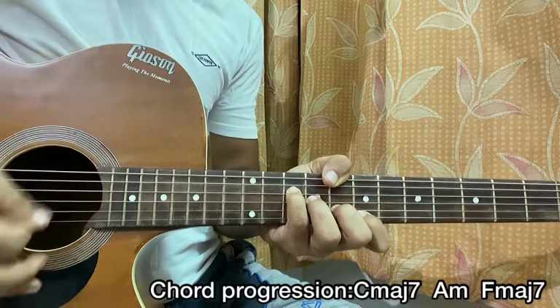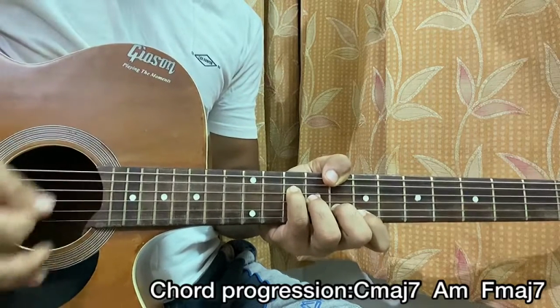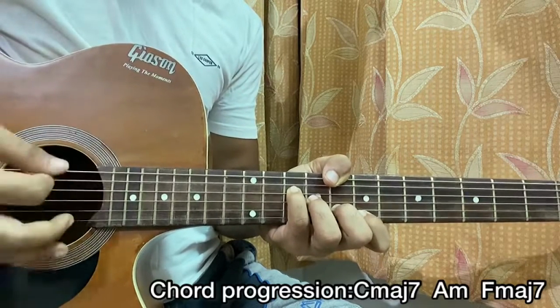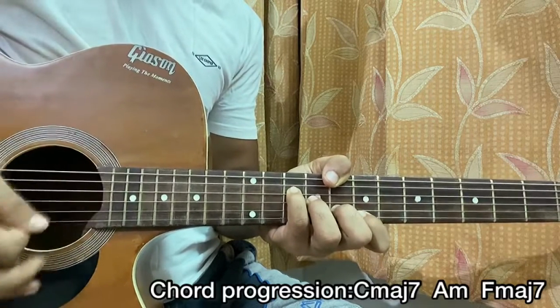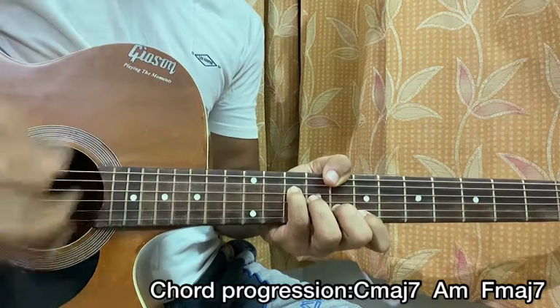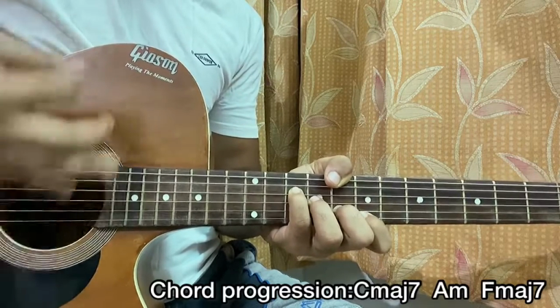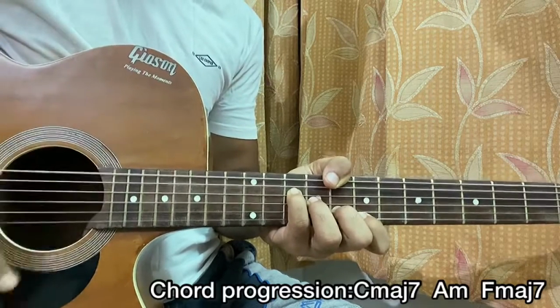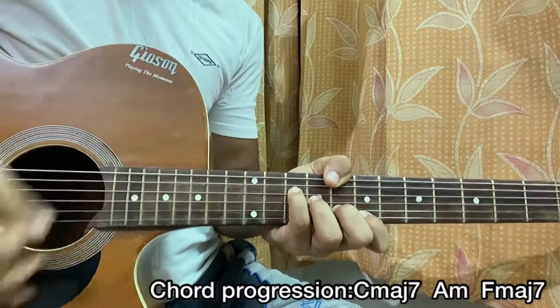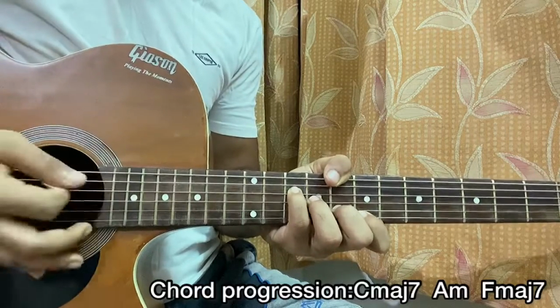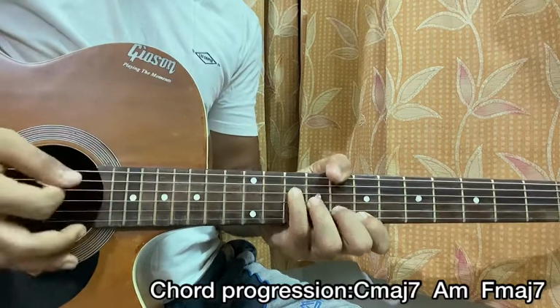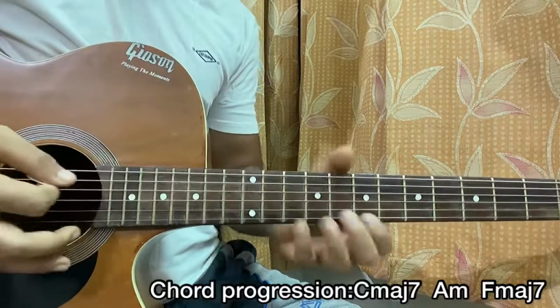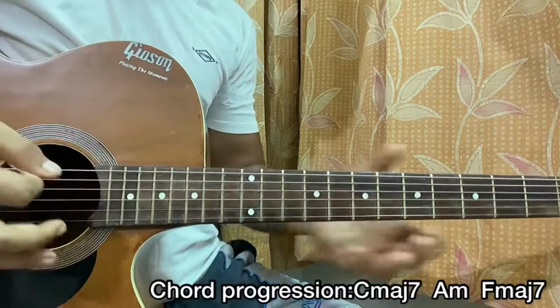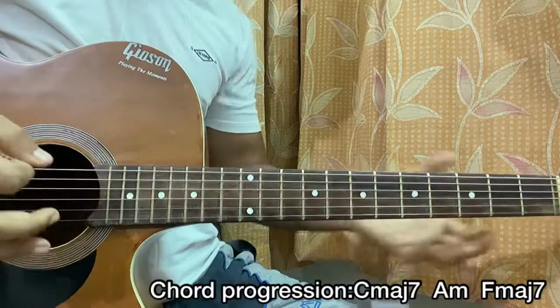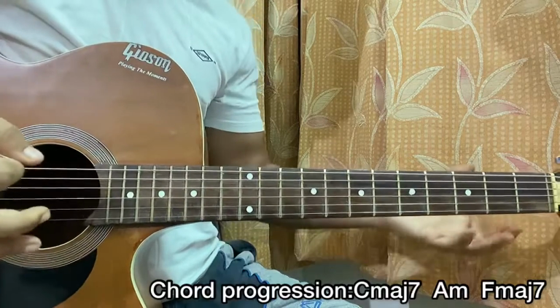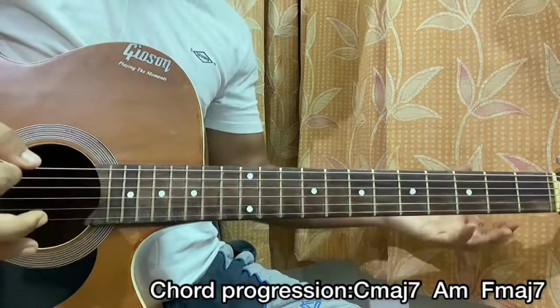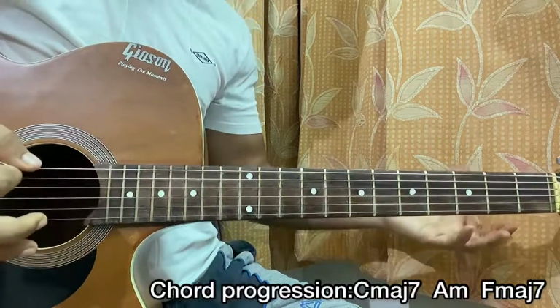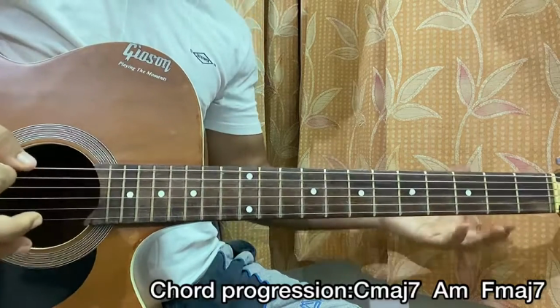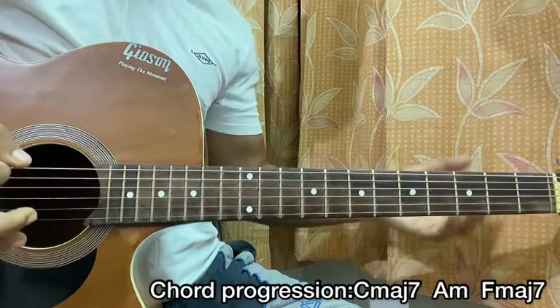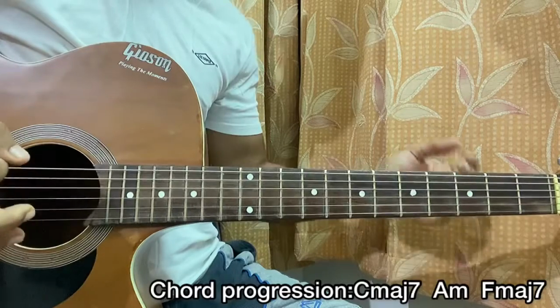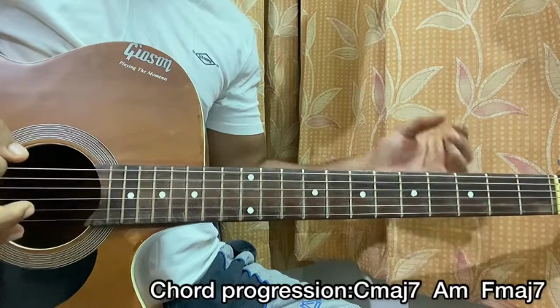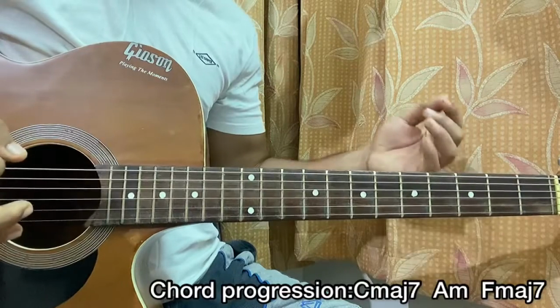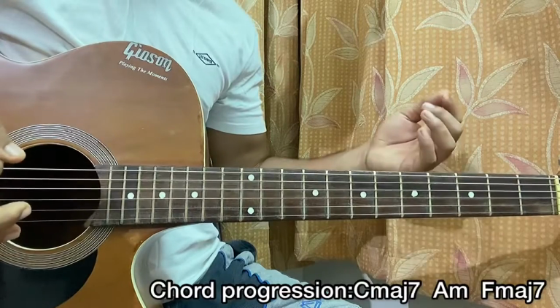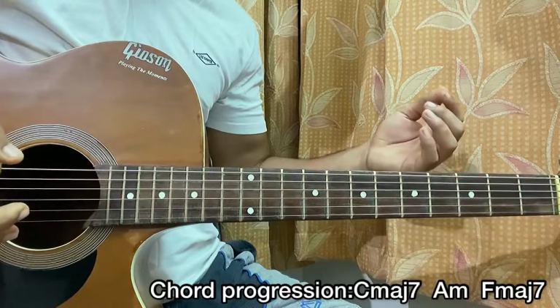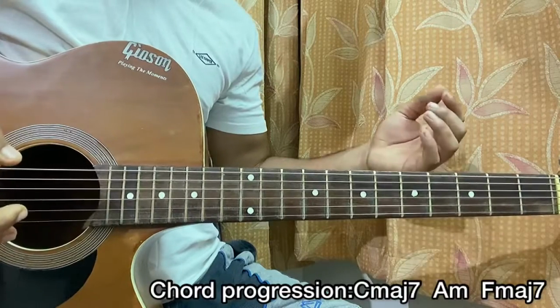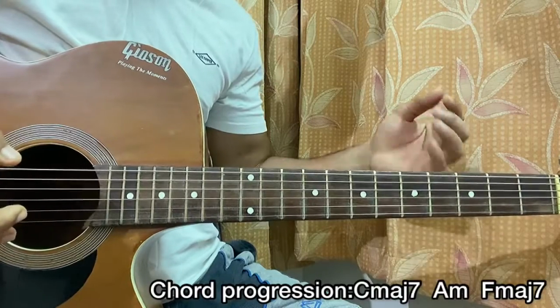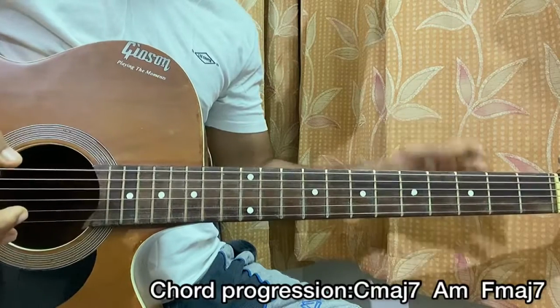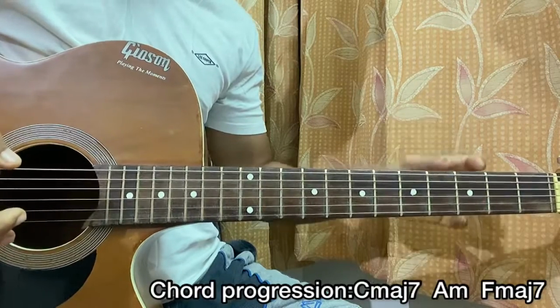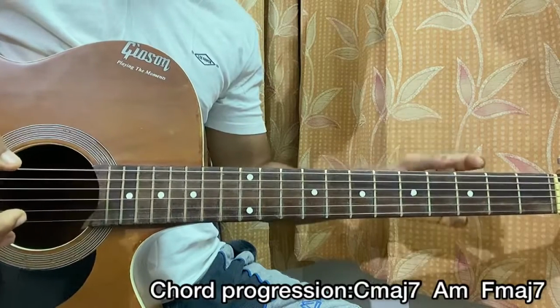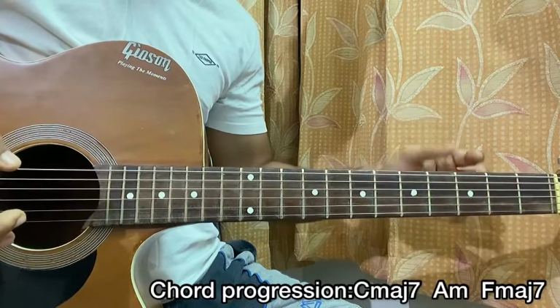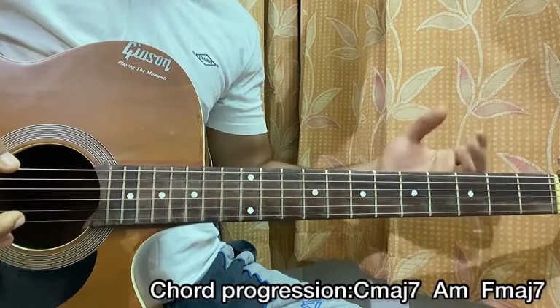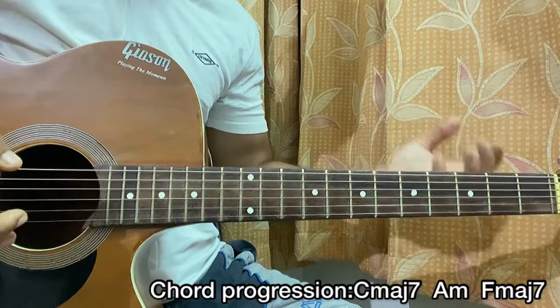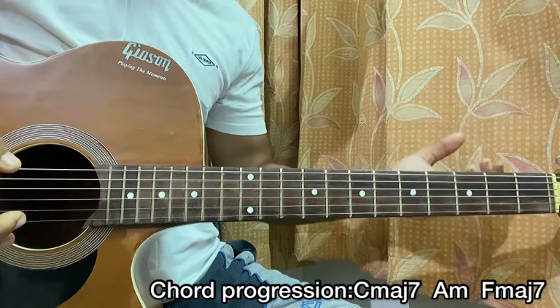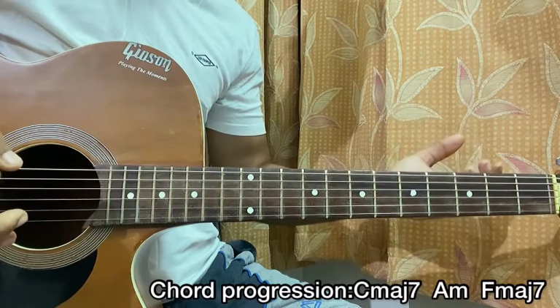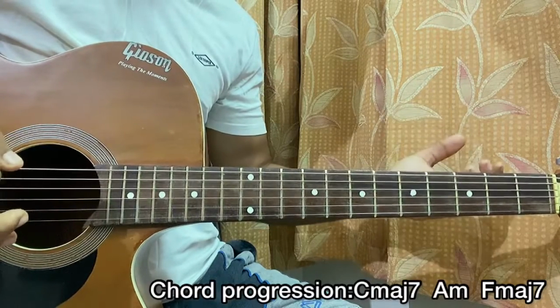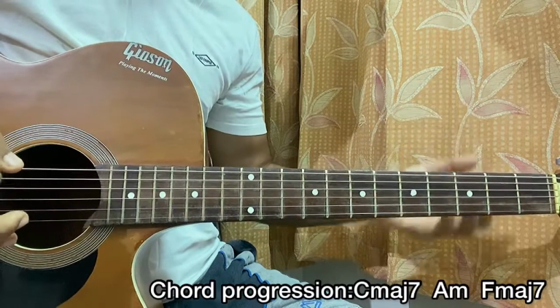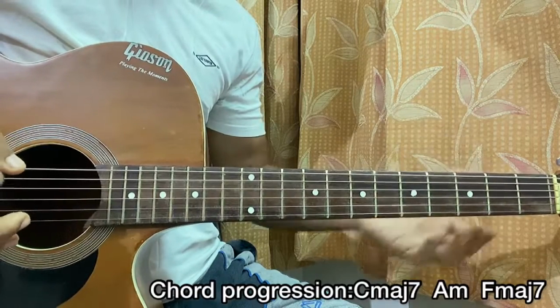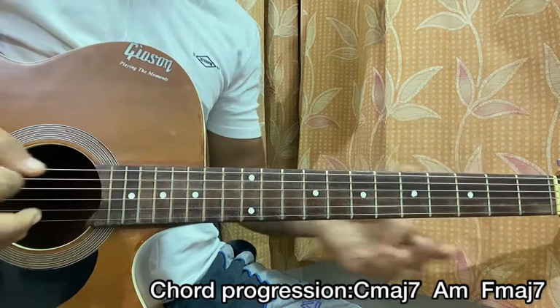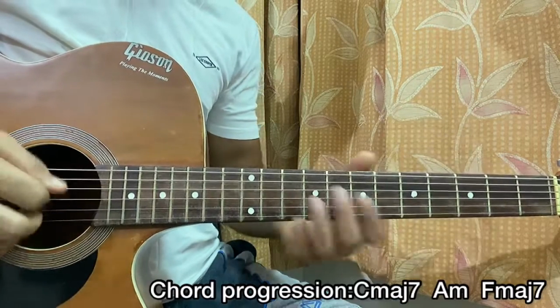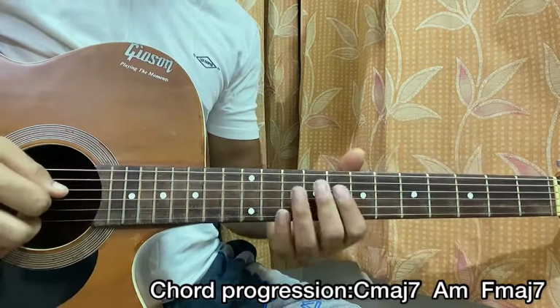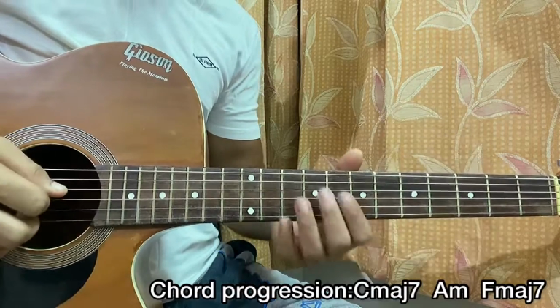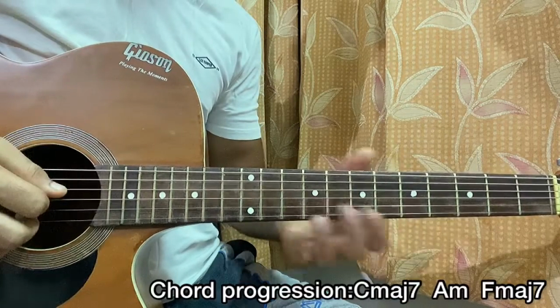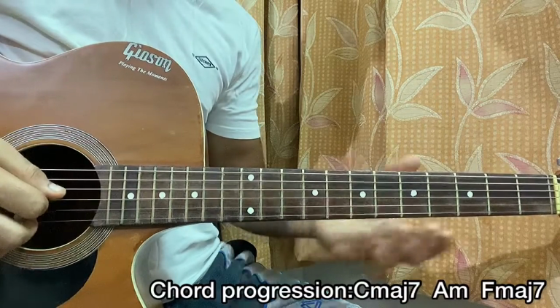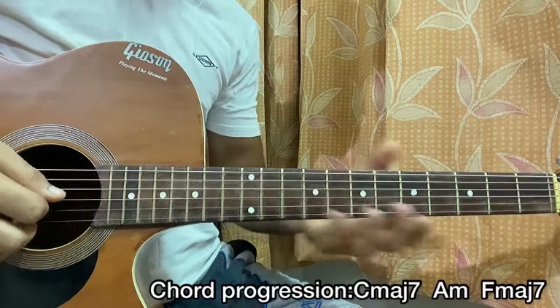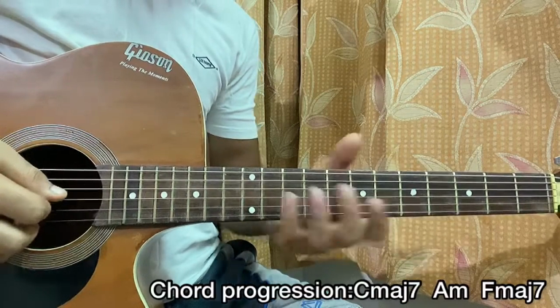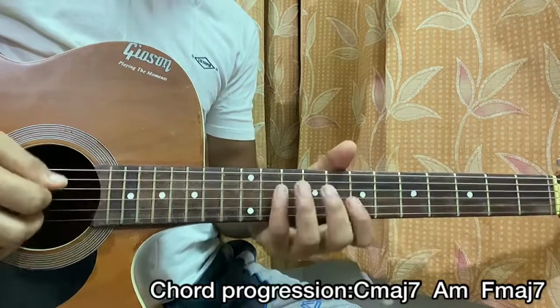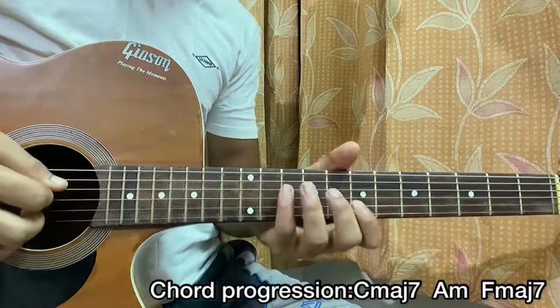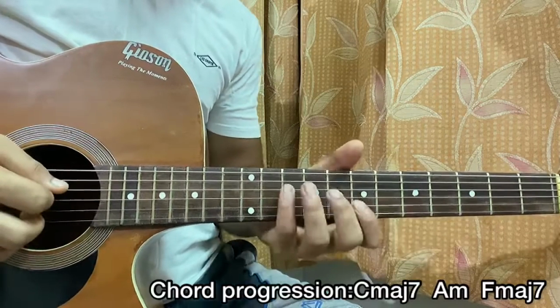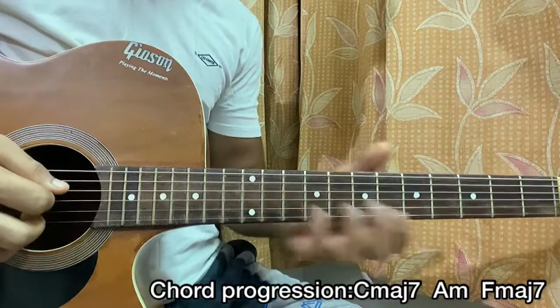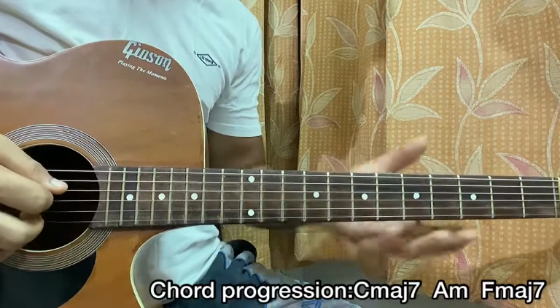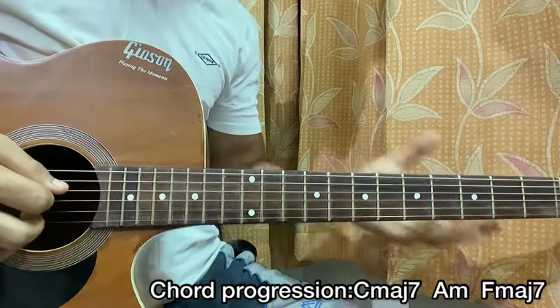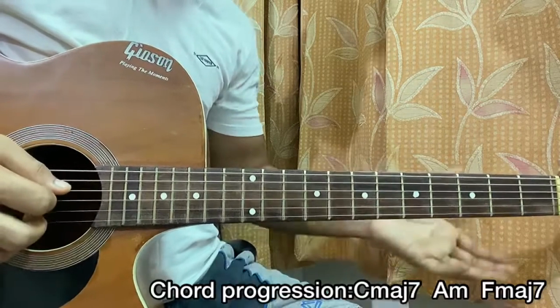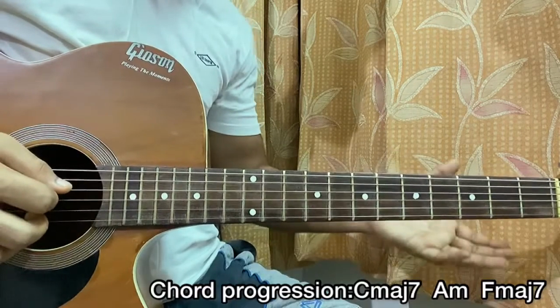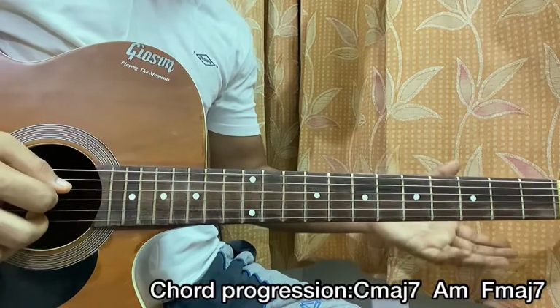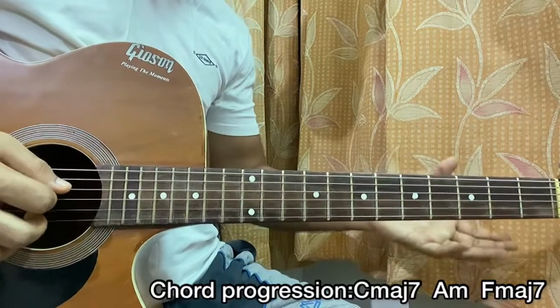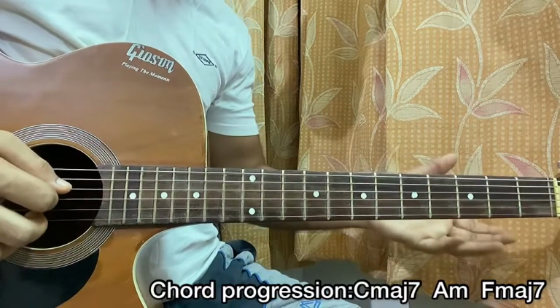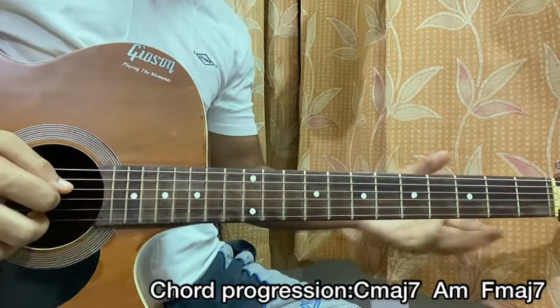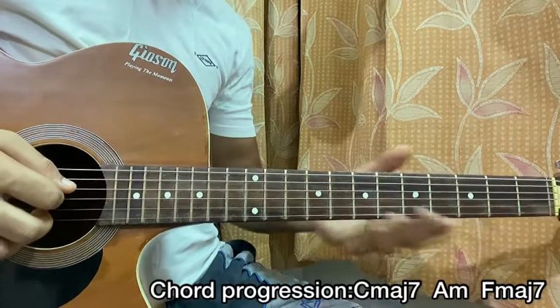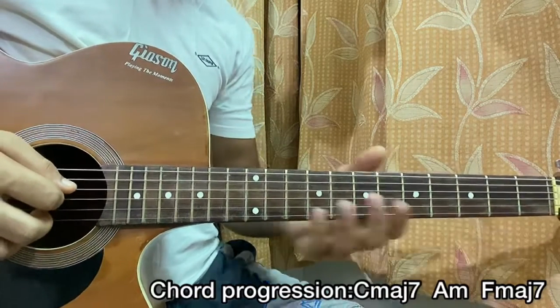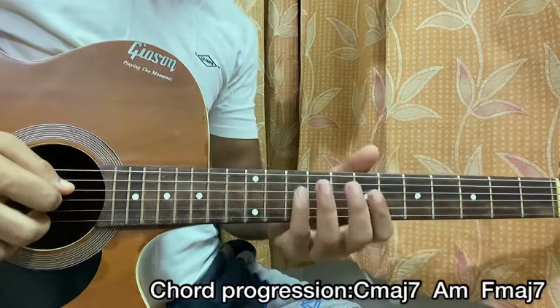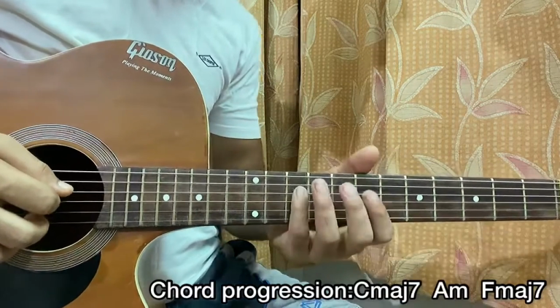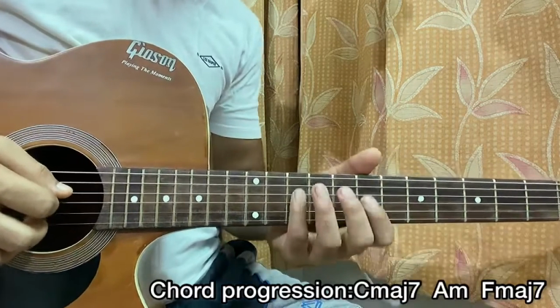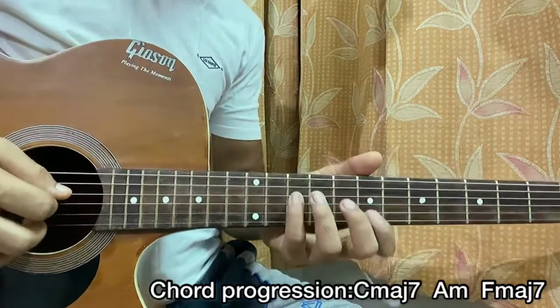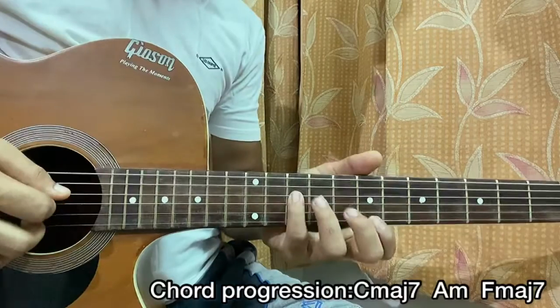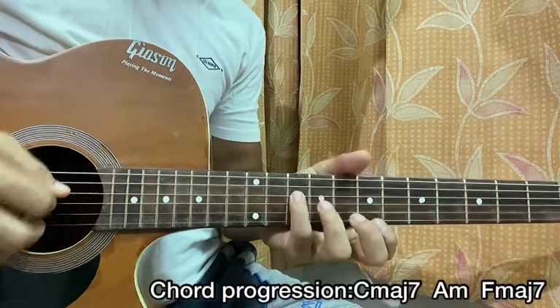You can also add some extra ups and downs if you want. Just use this pattern a couple of times and it's going to be crystal clear.